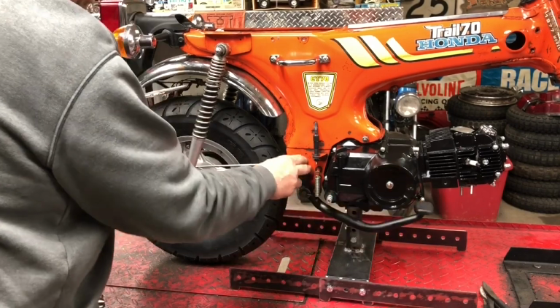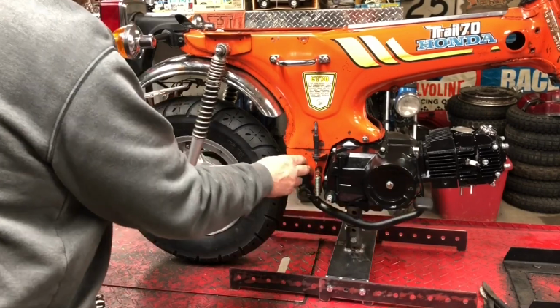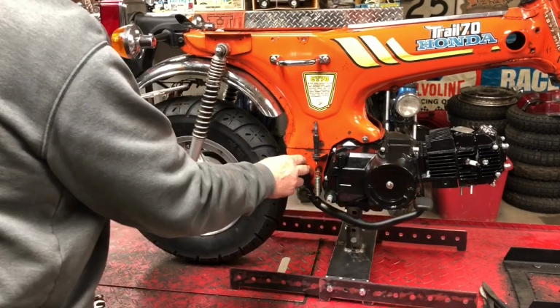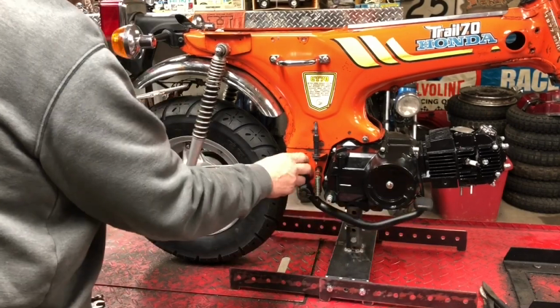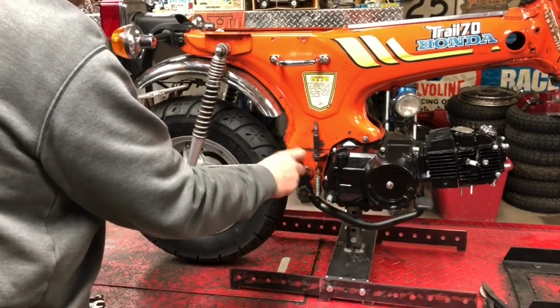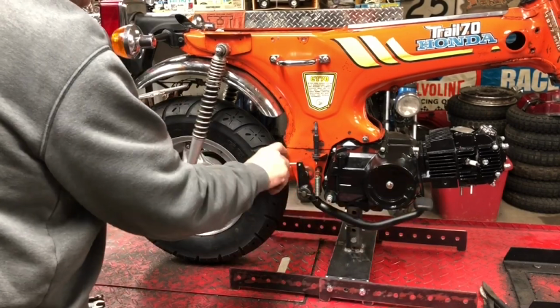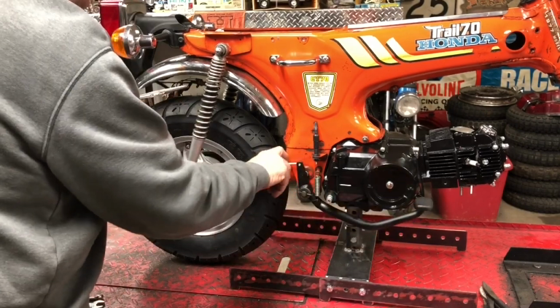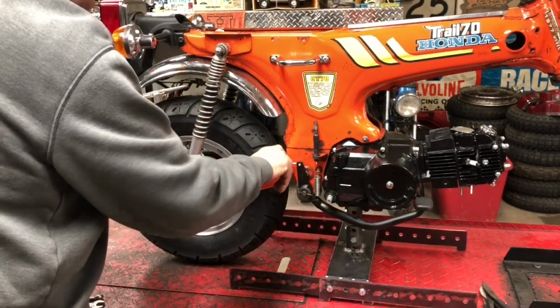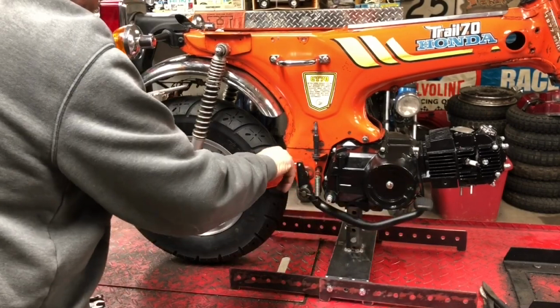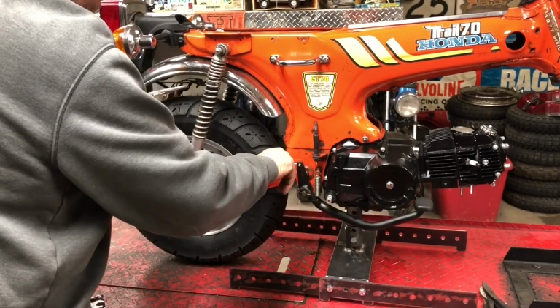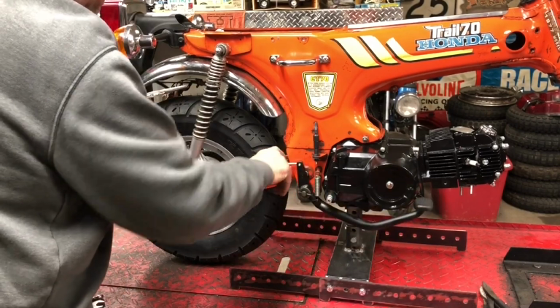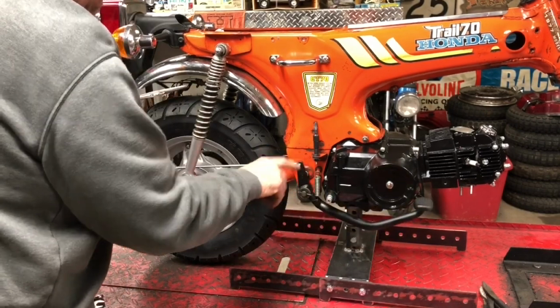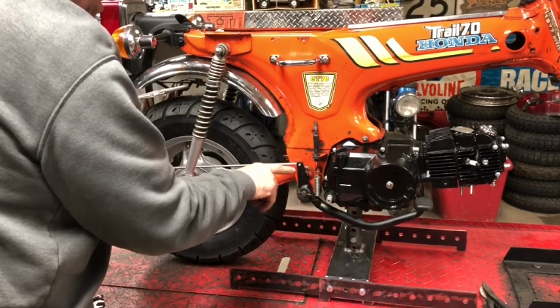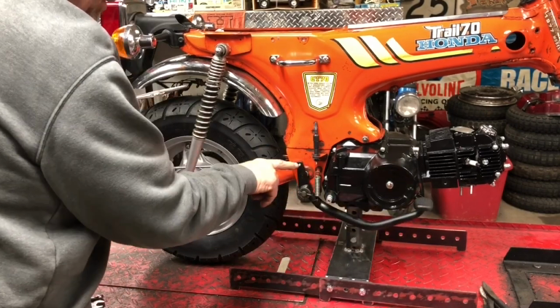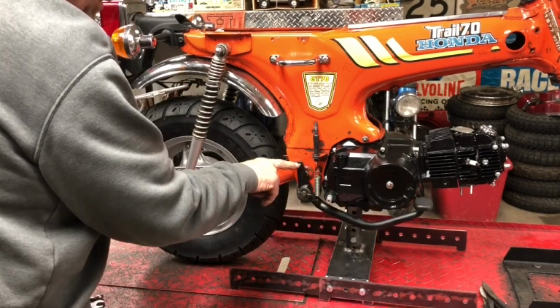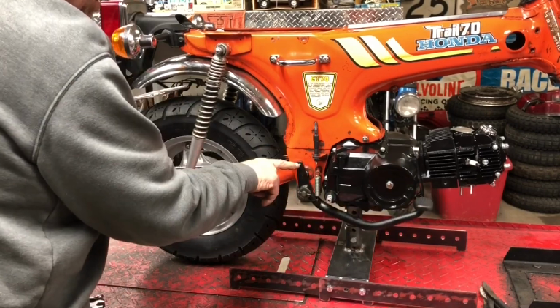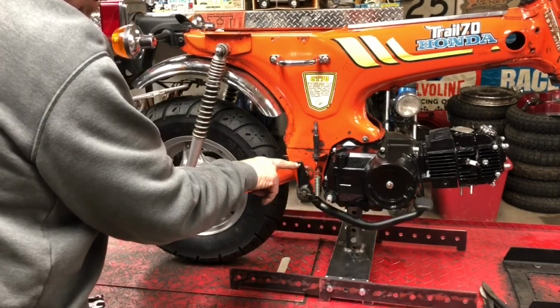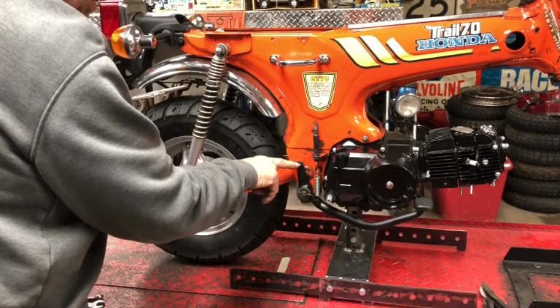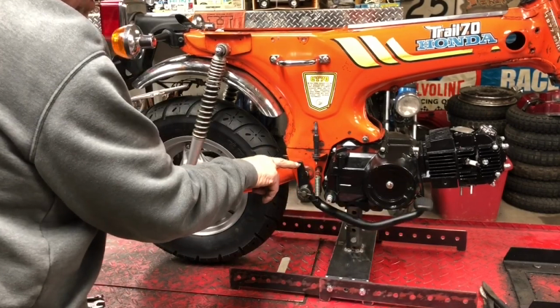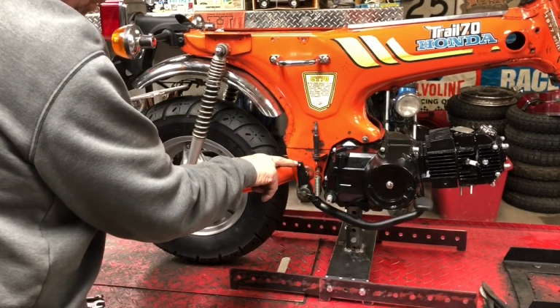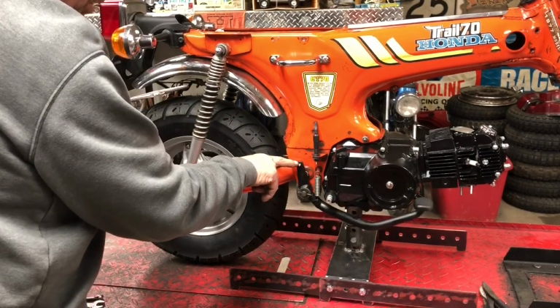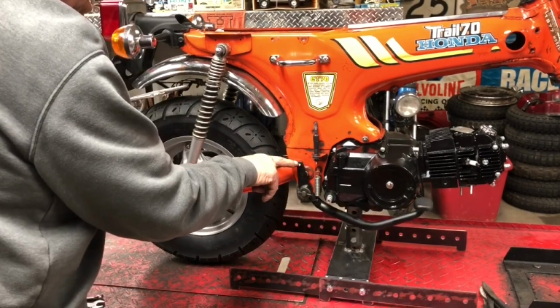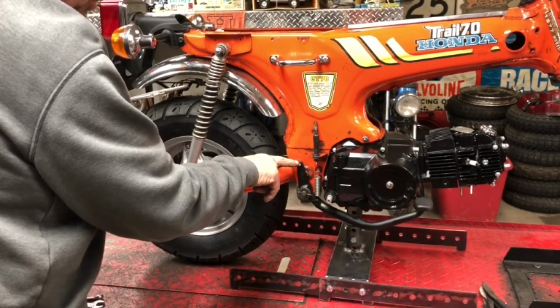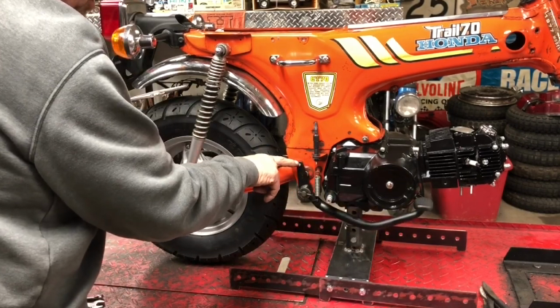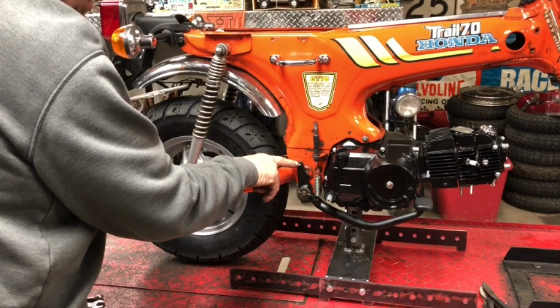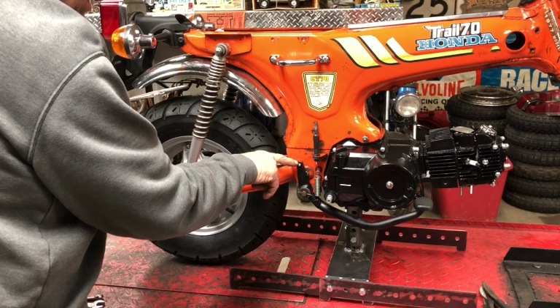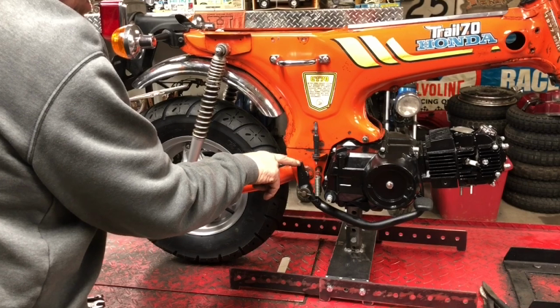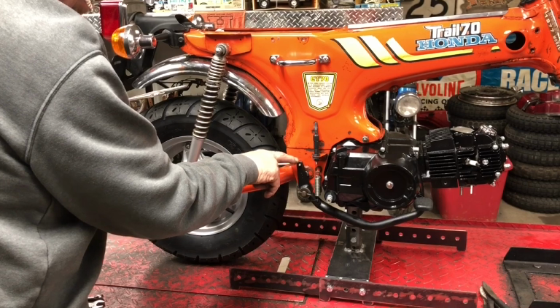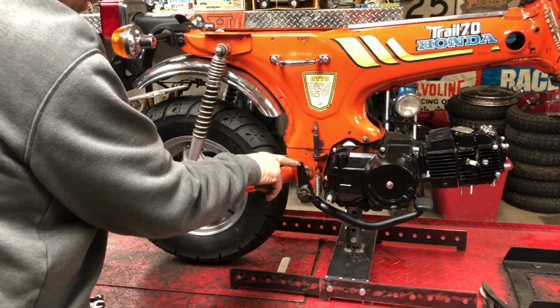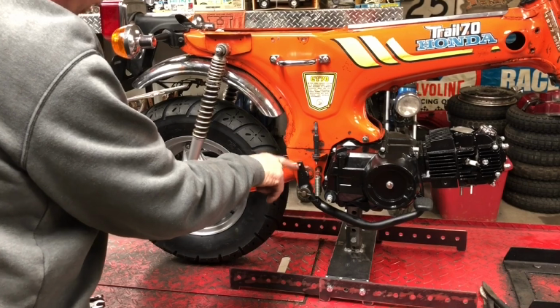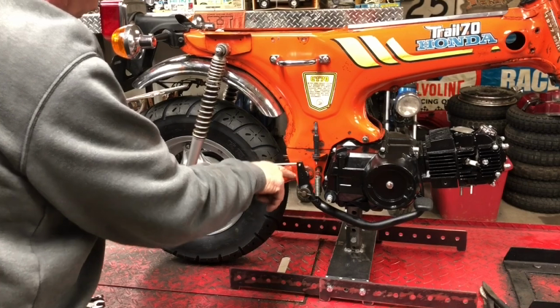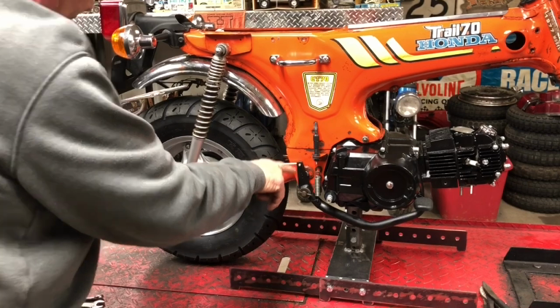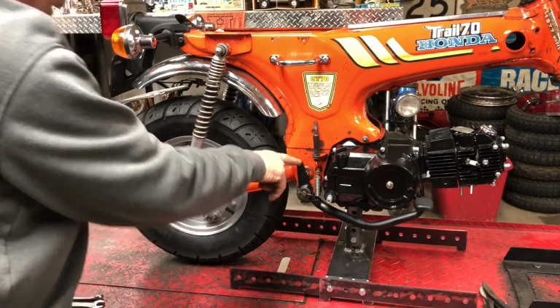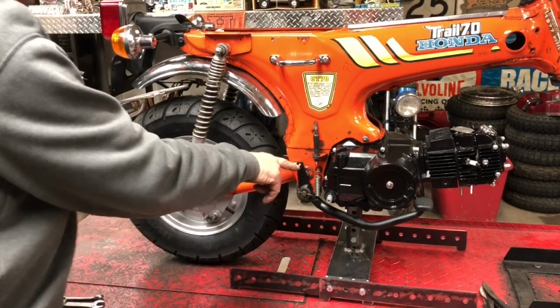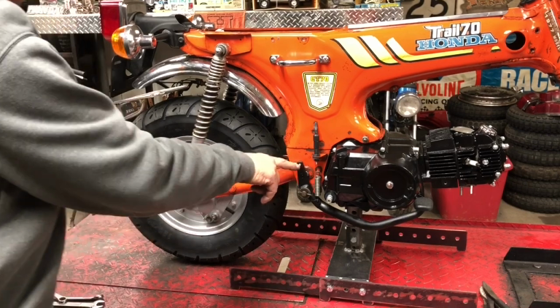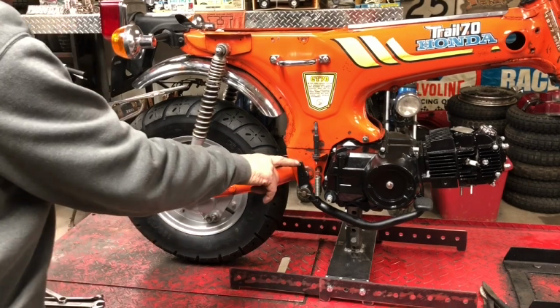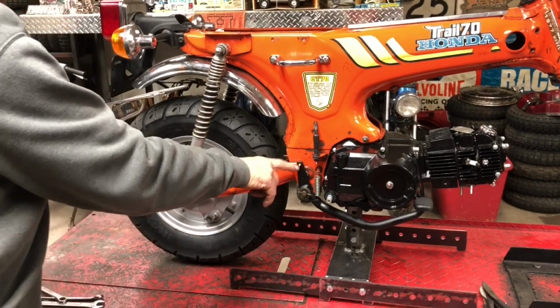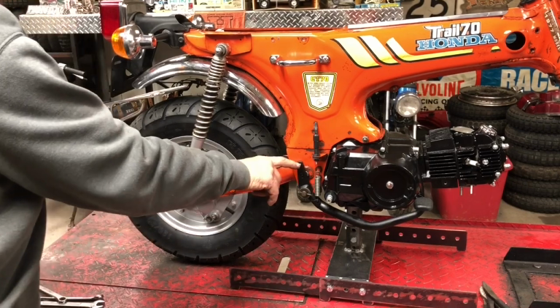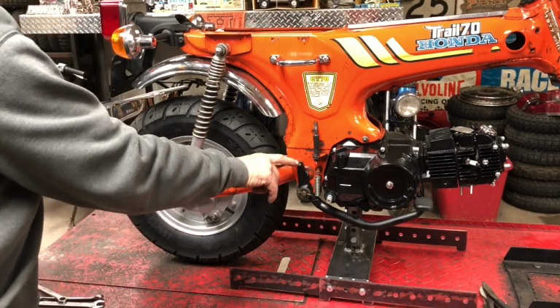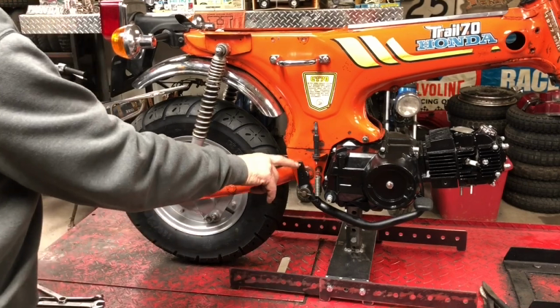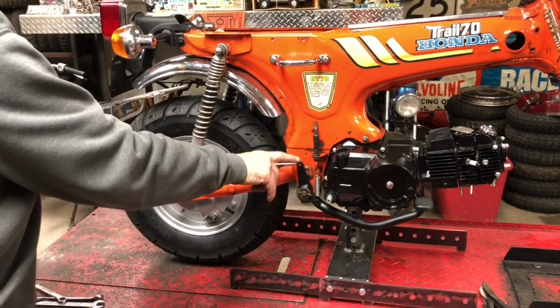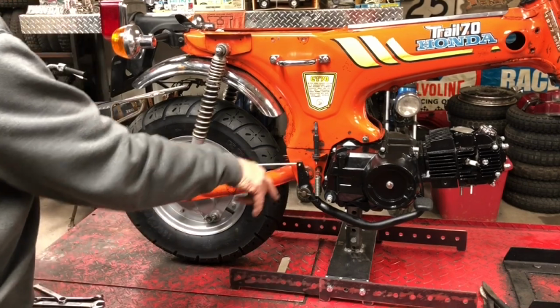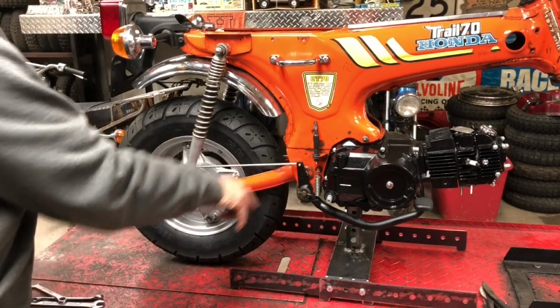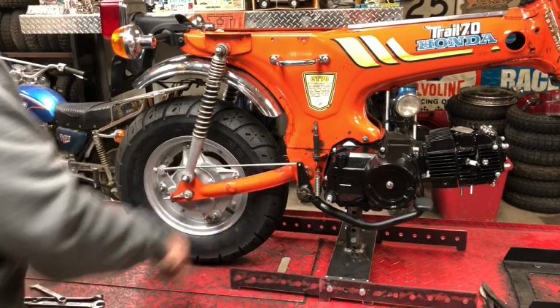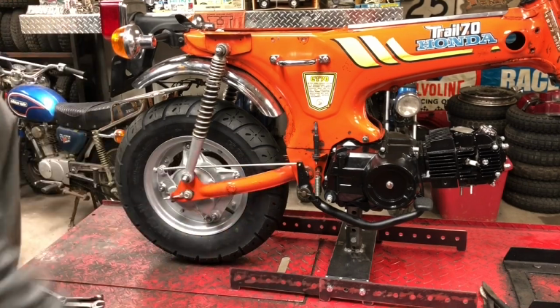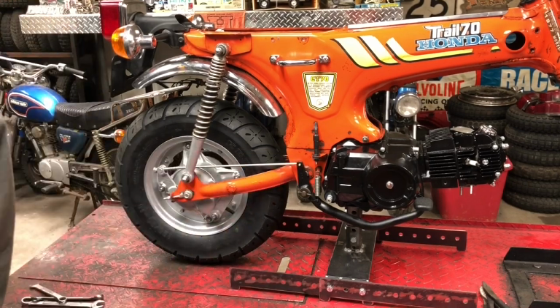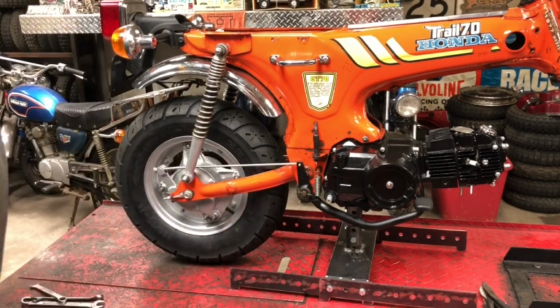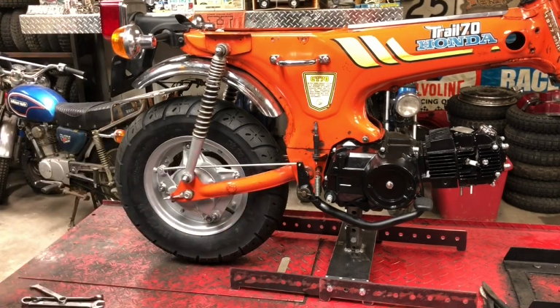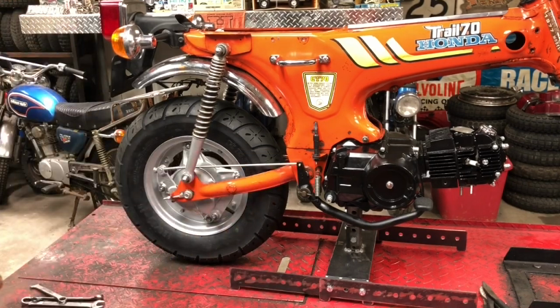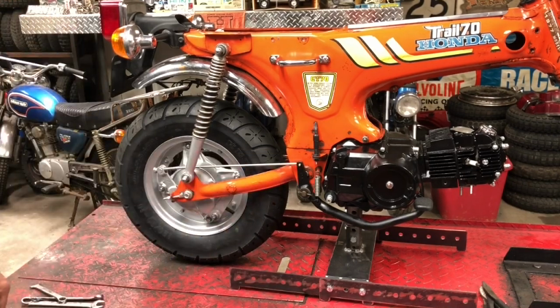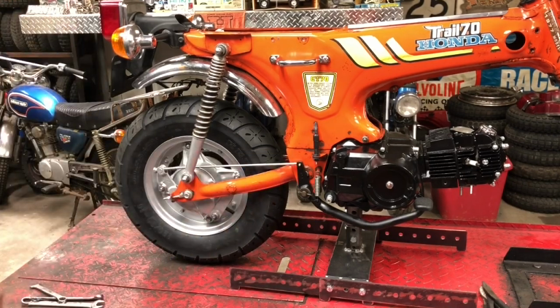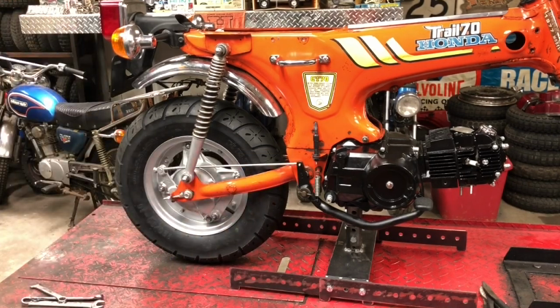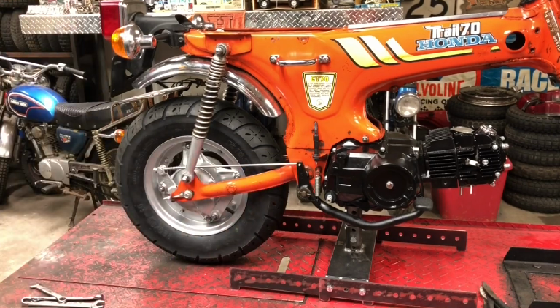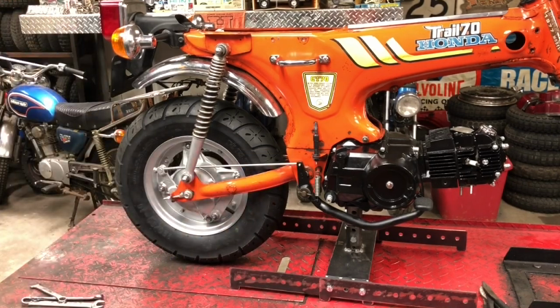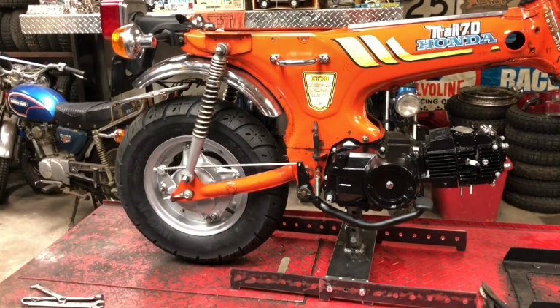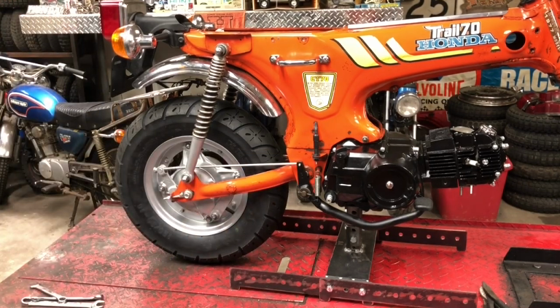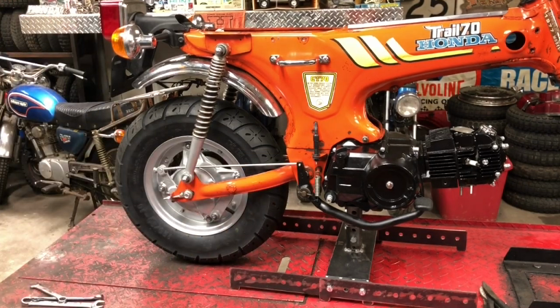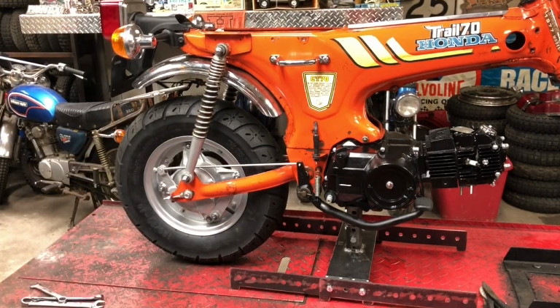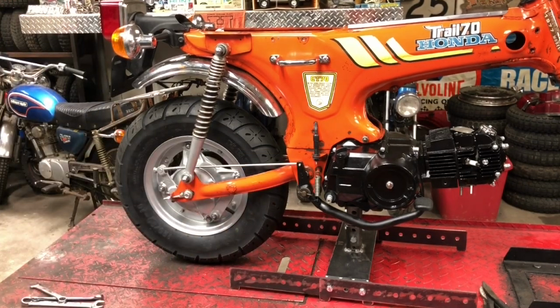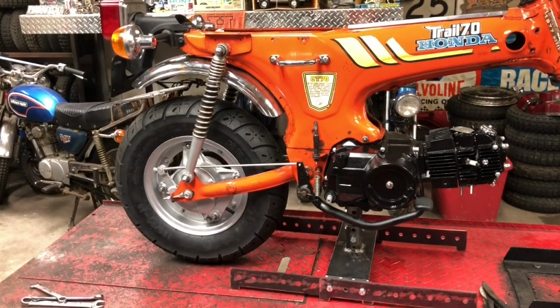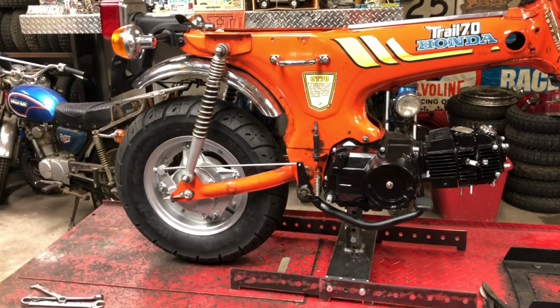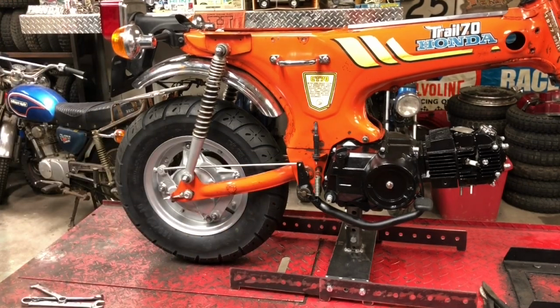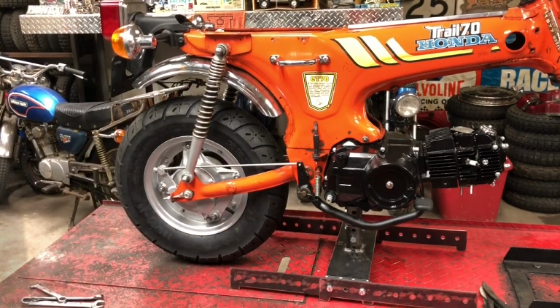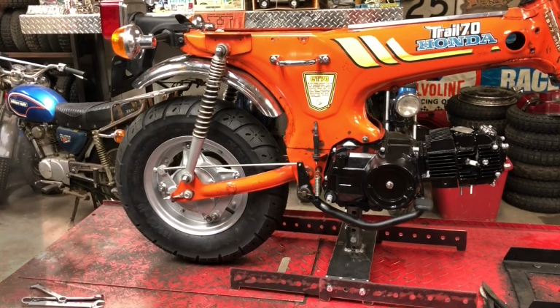So I need to find the washer and a cotter pin to go on that to finish that part of it up.